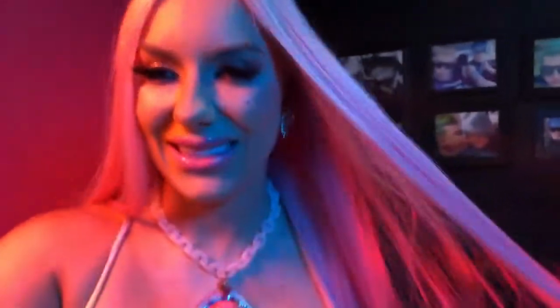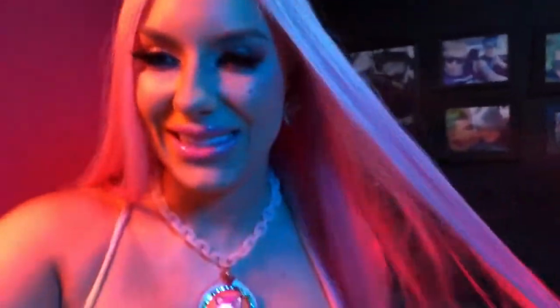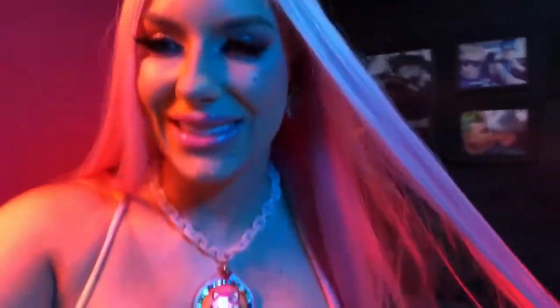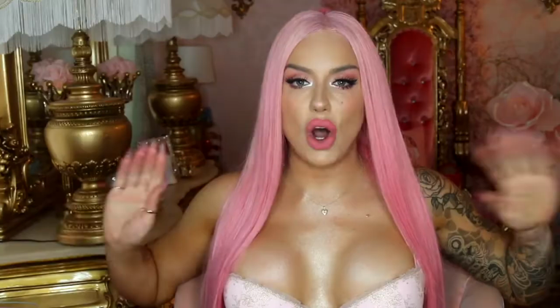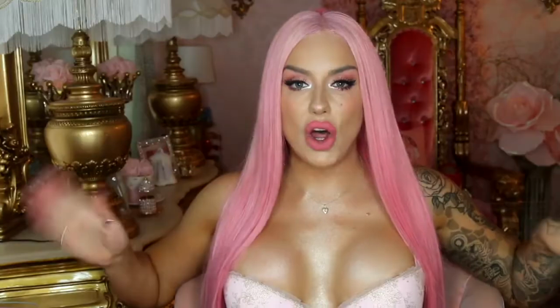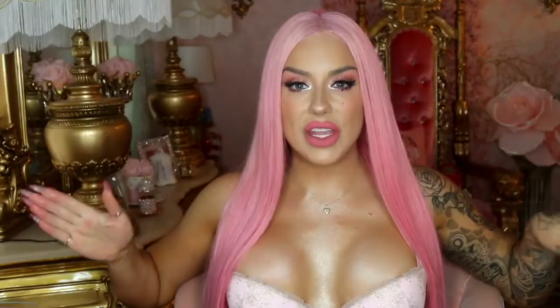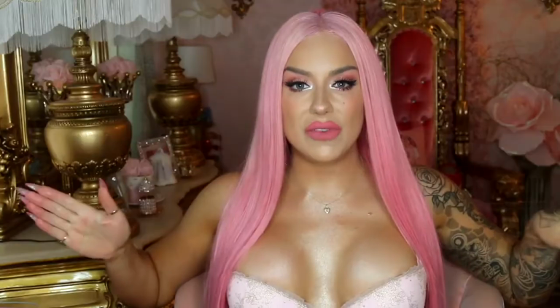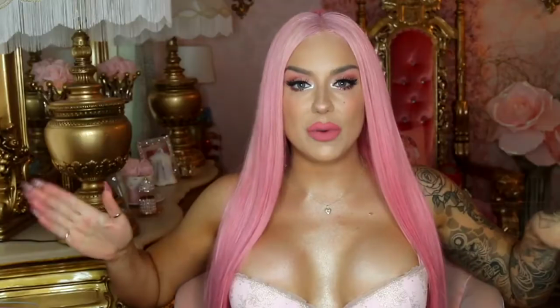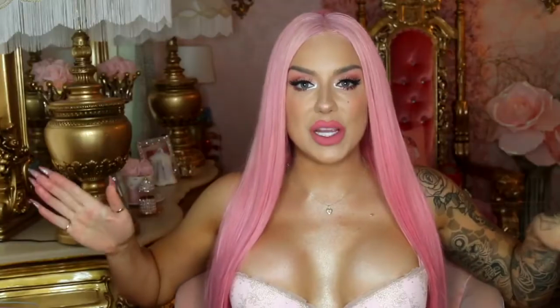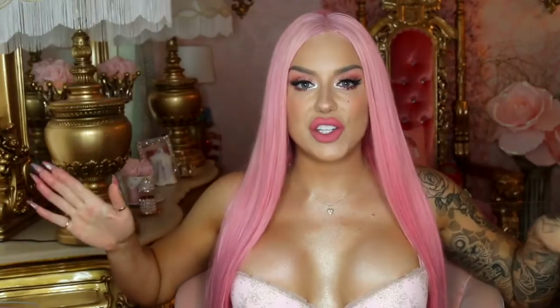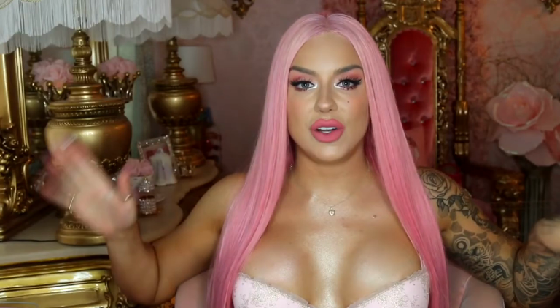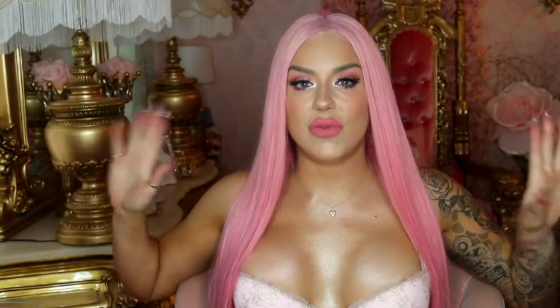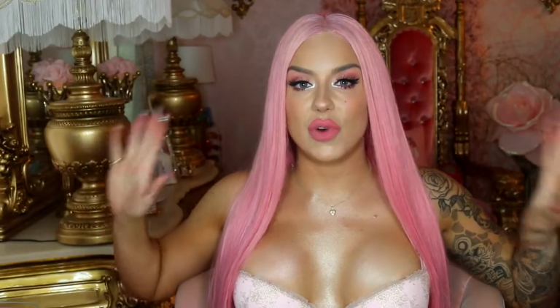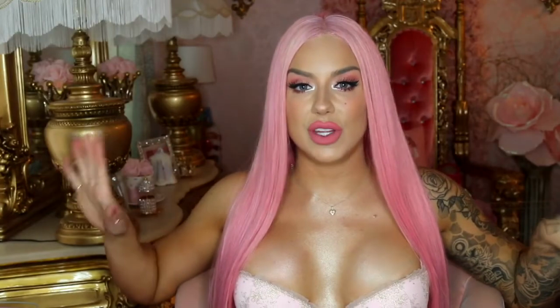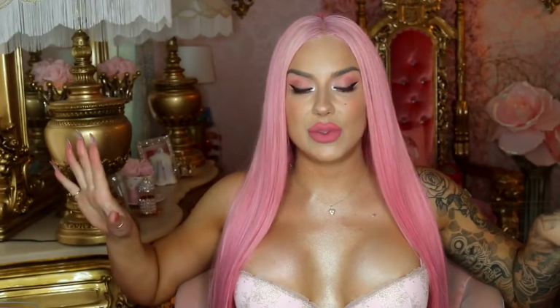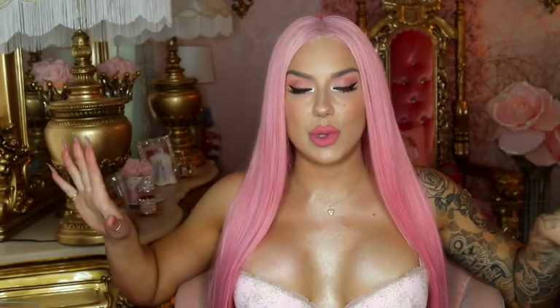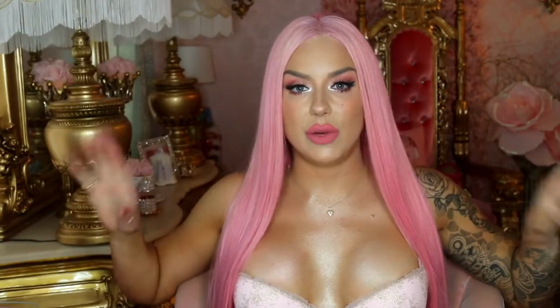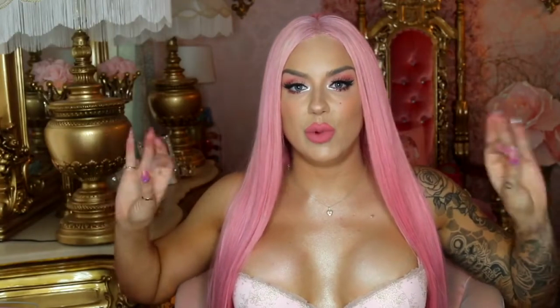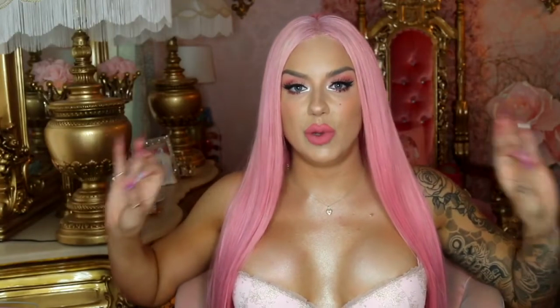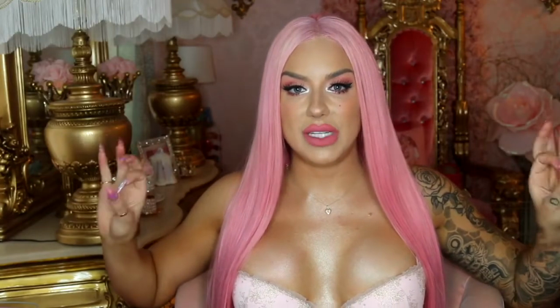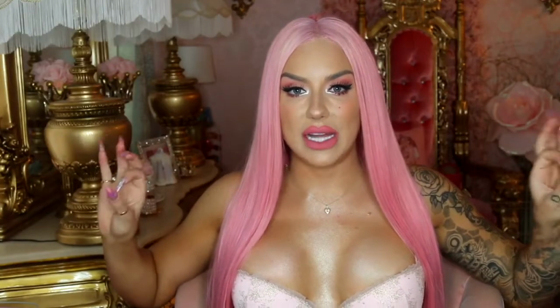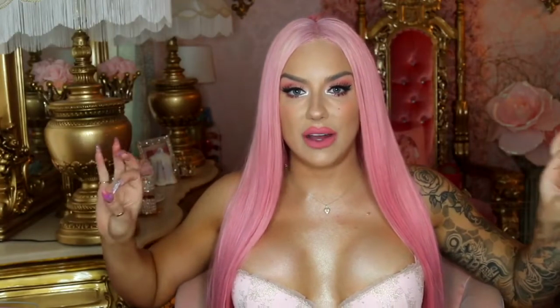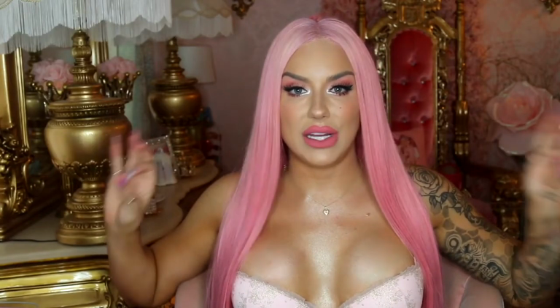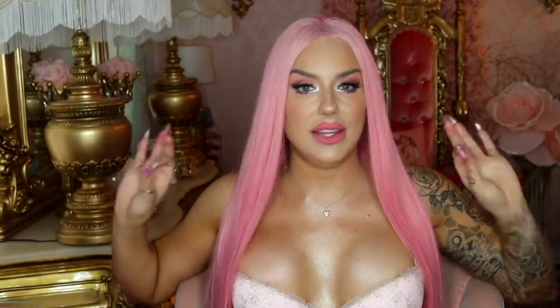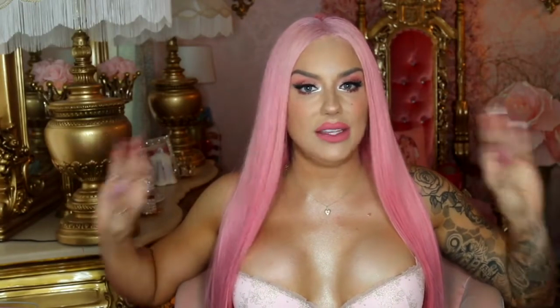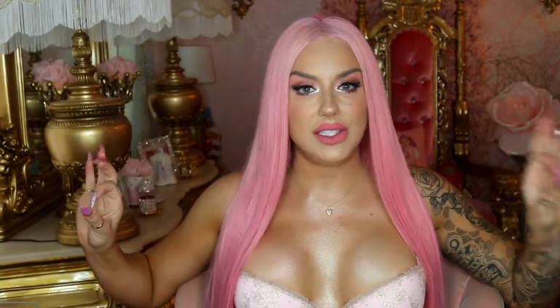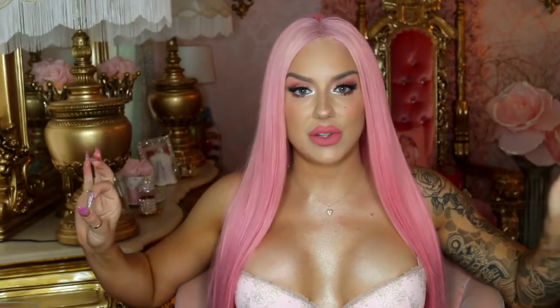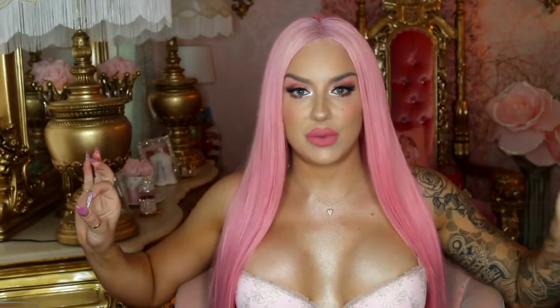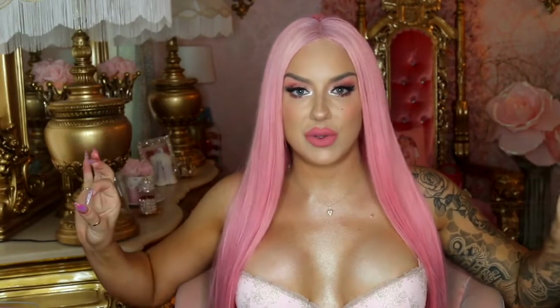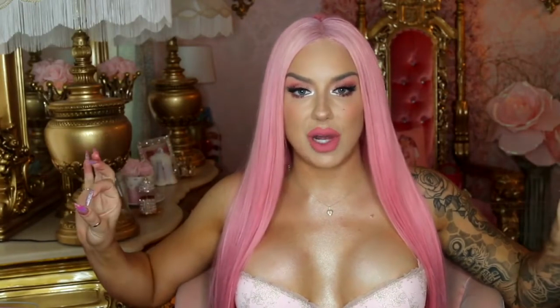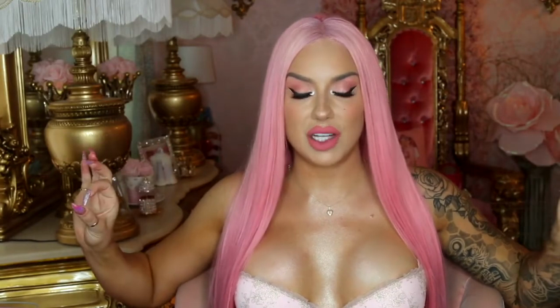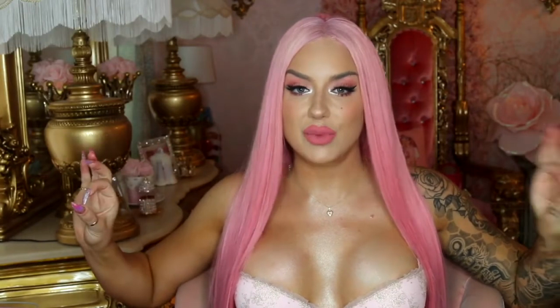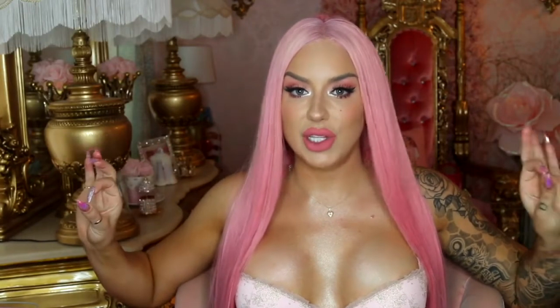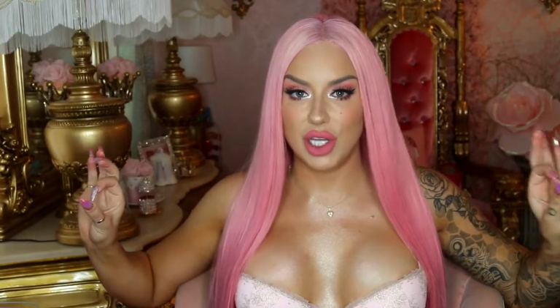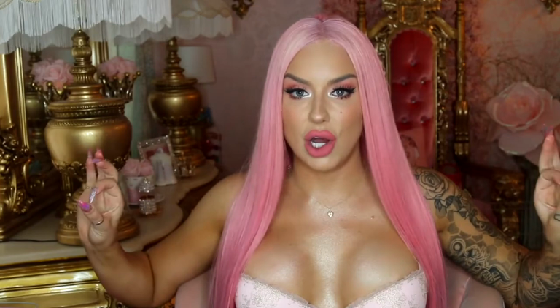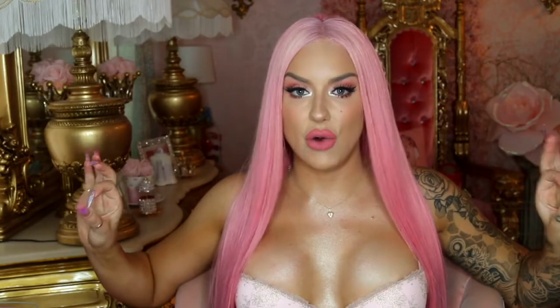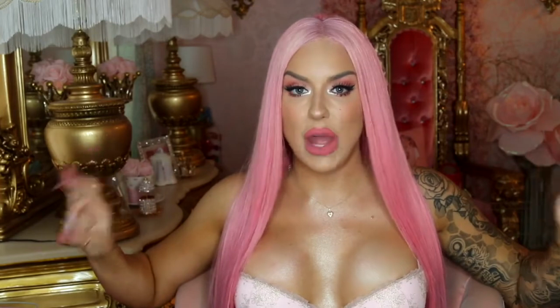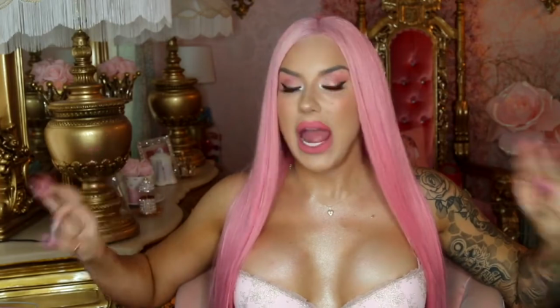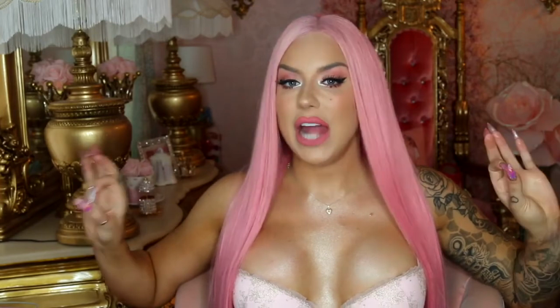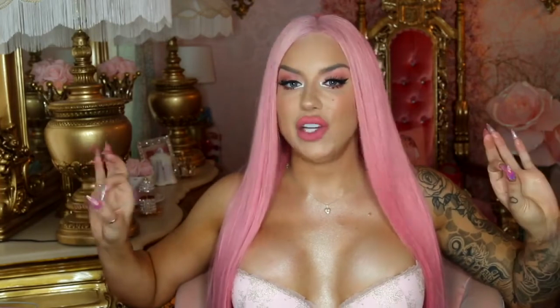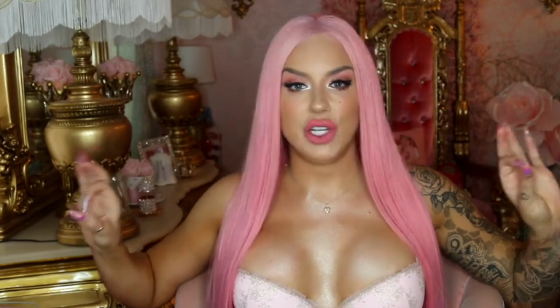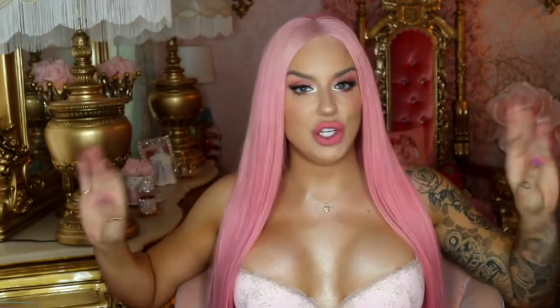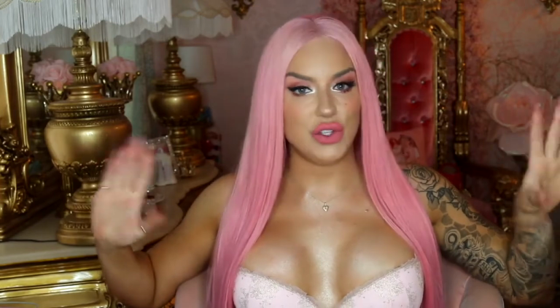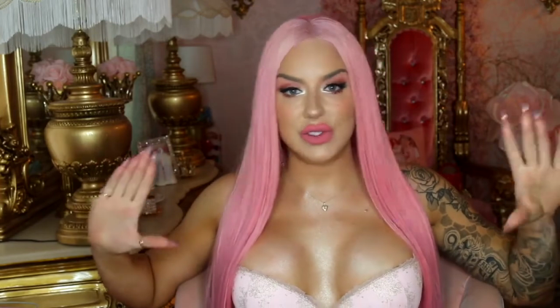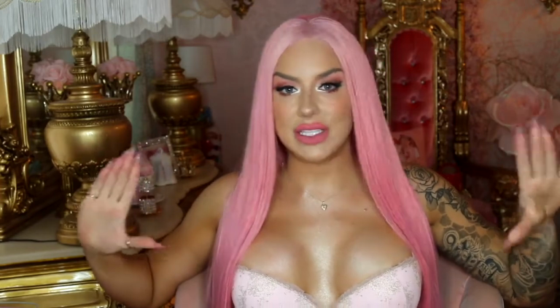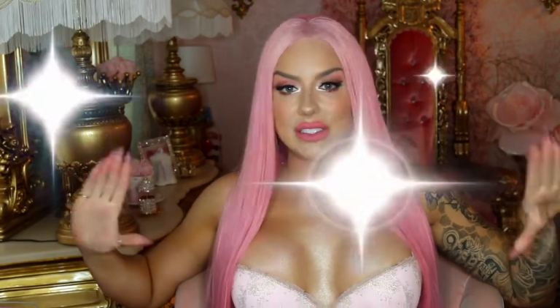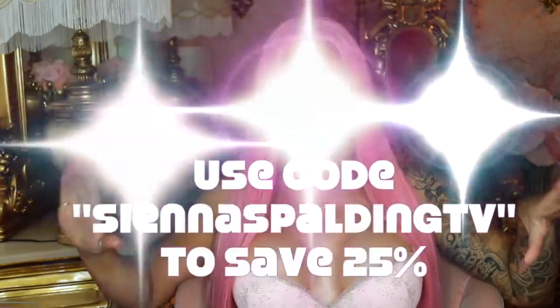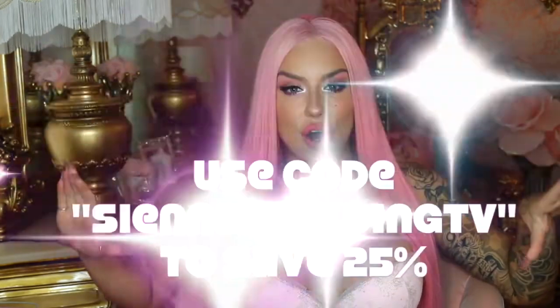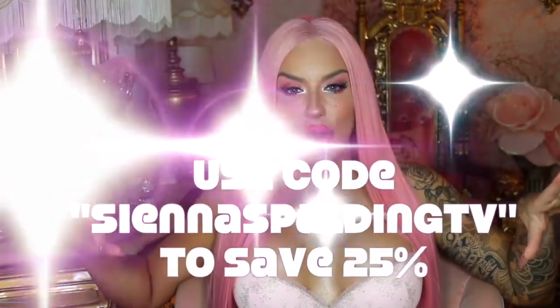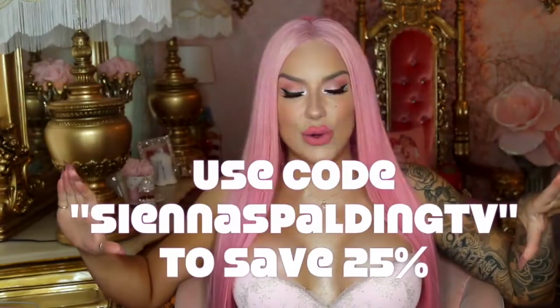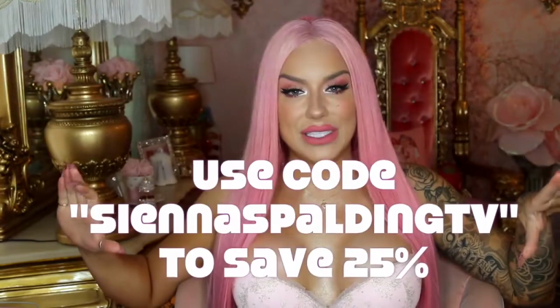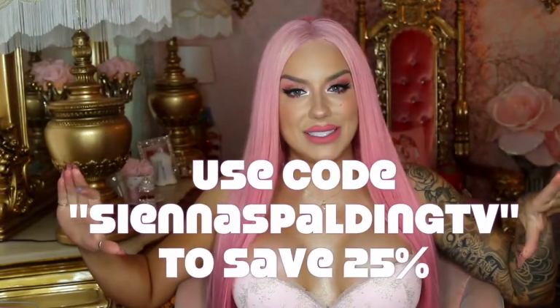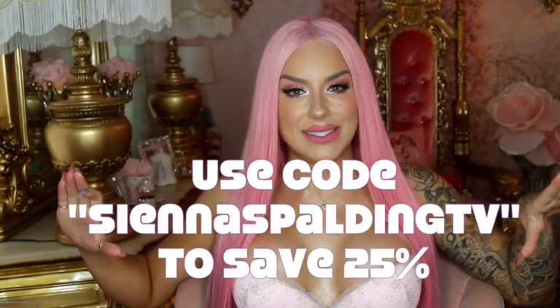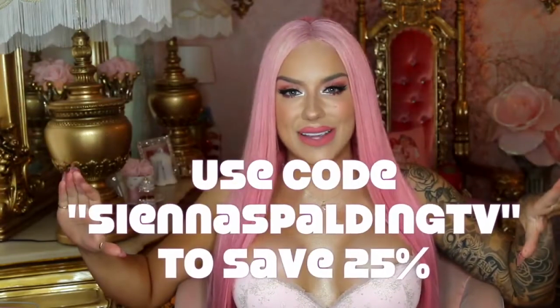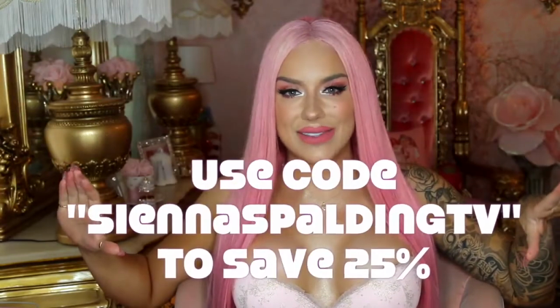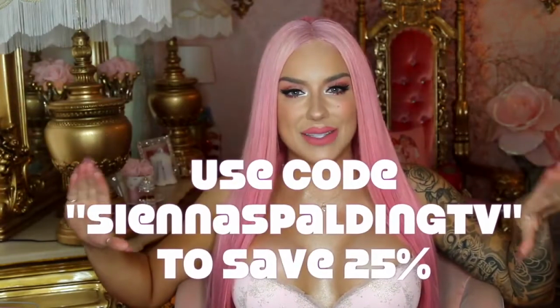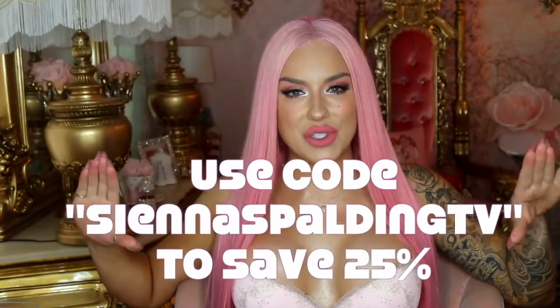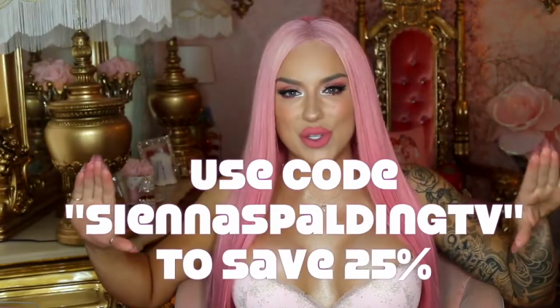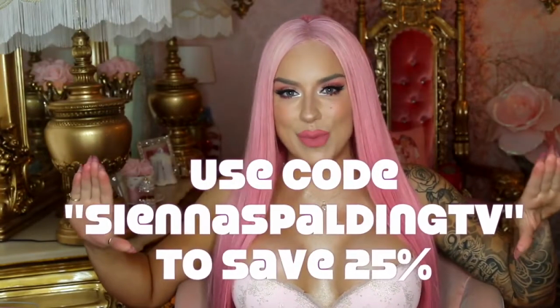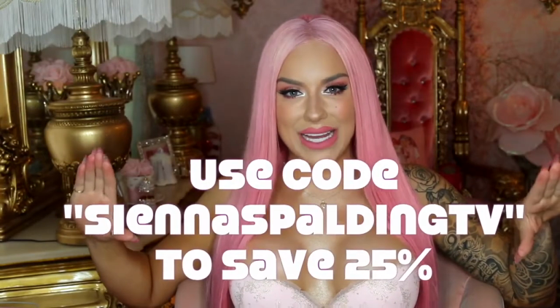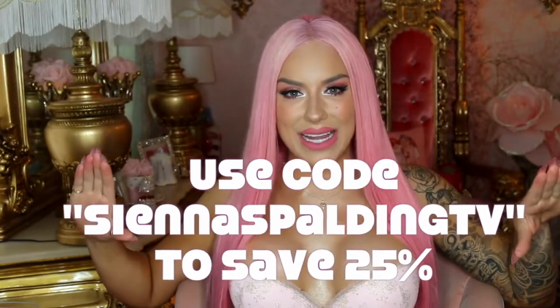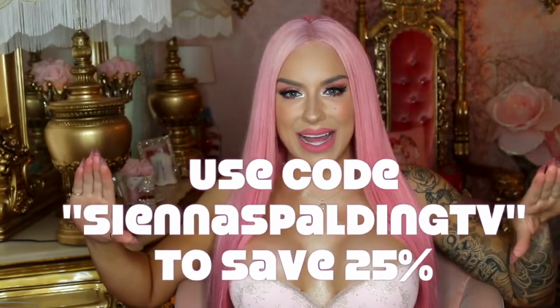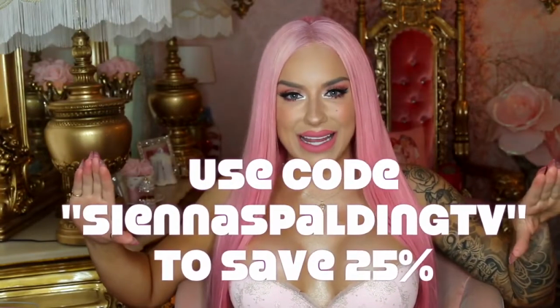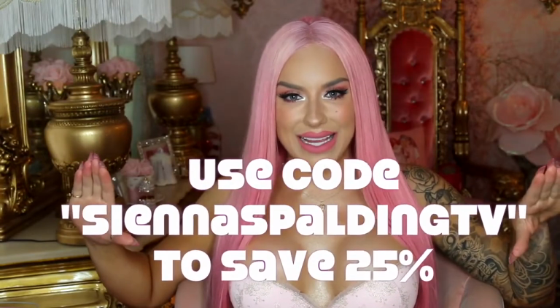All the information for this wig will be down in the description box below, and you can use this code to save some money, honey!